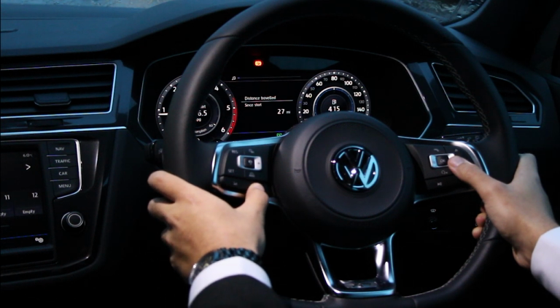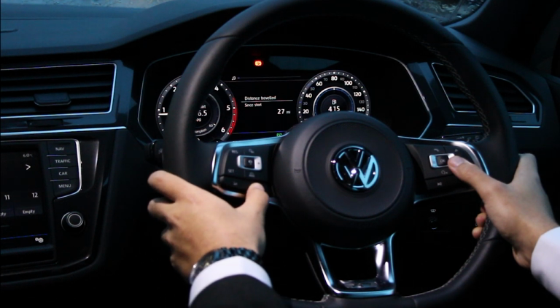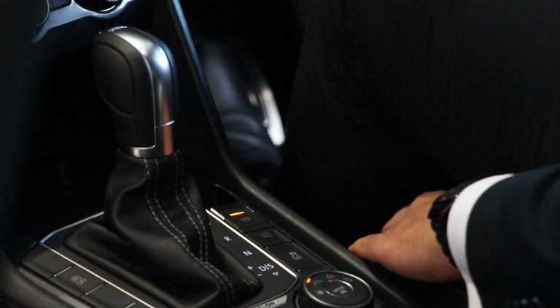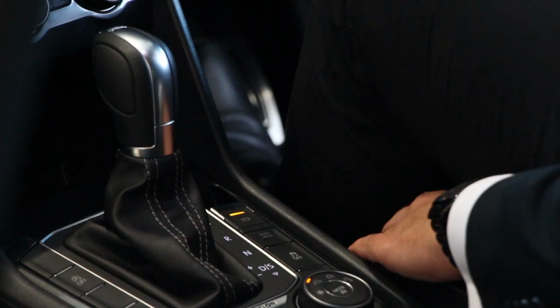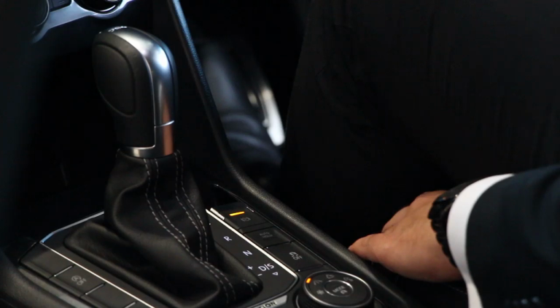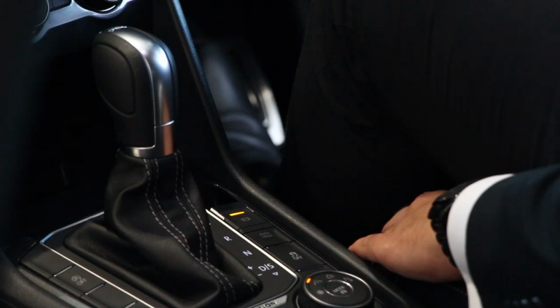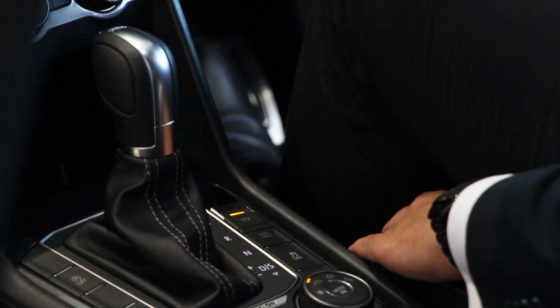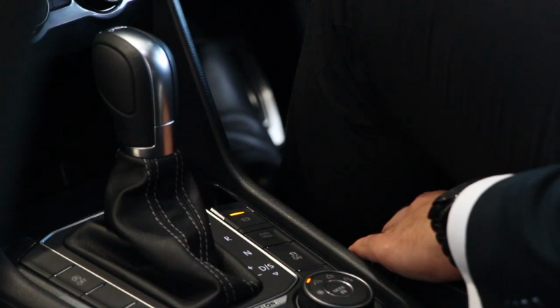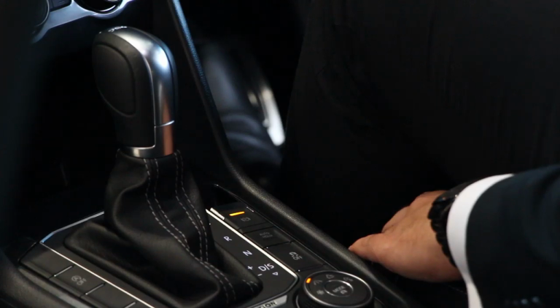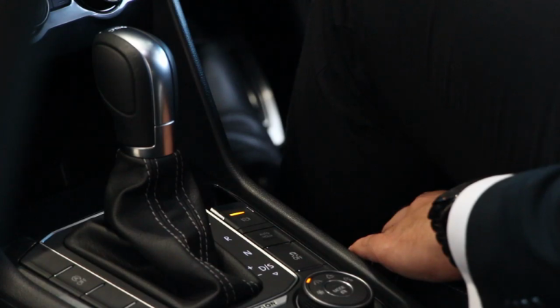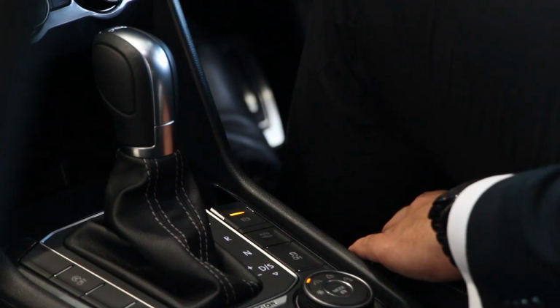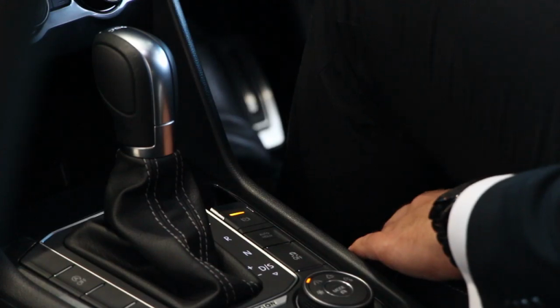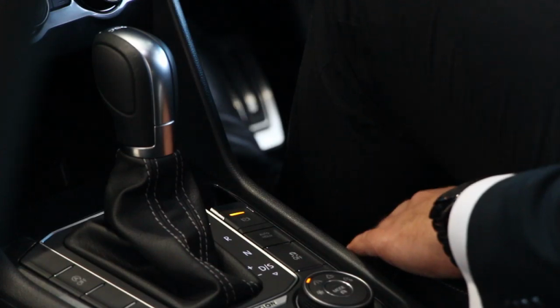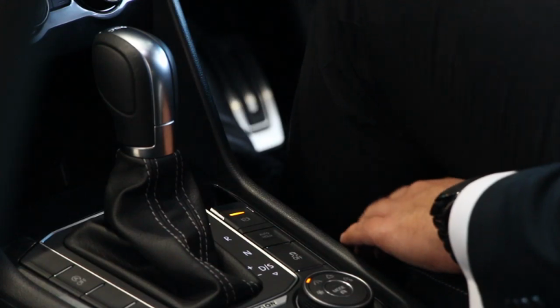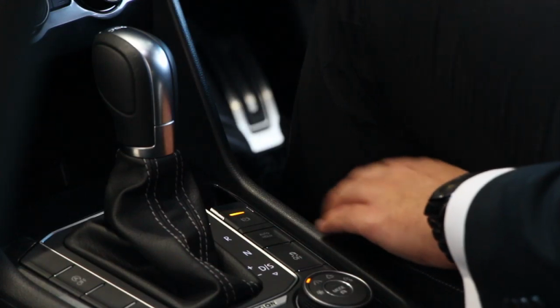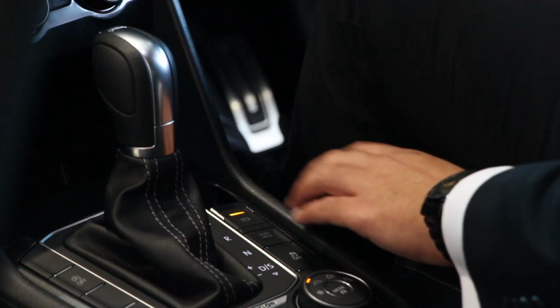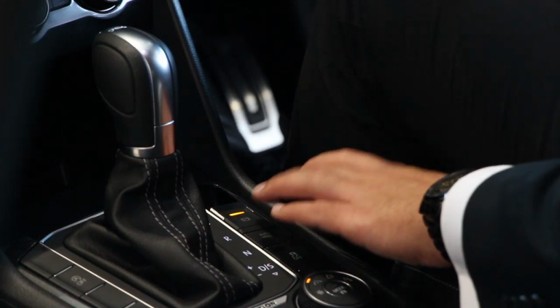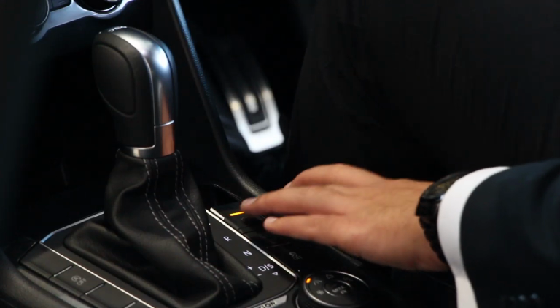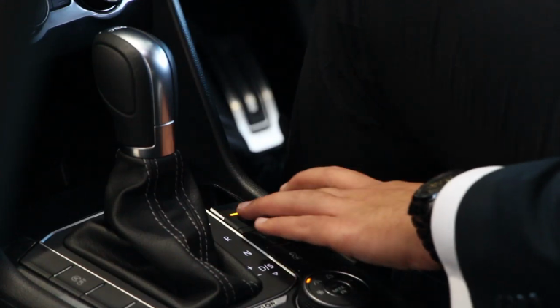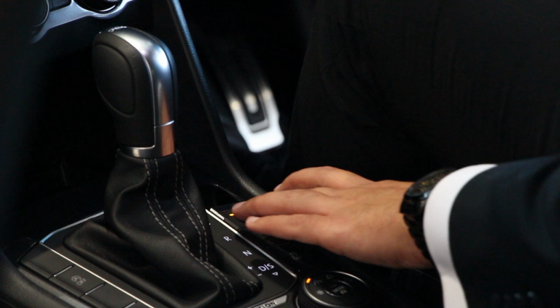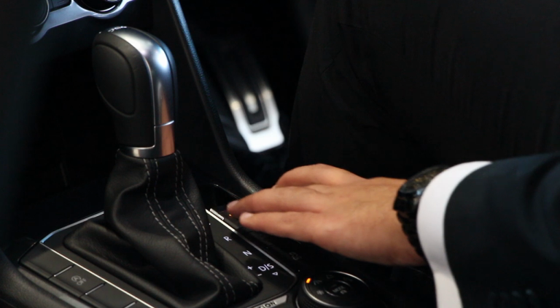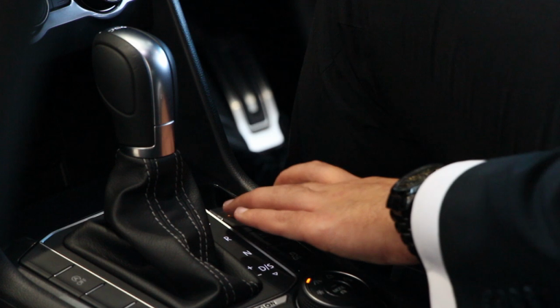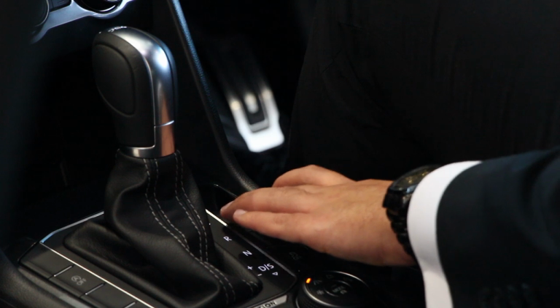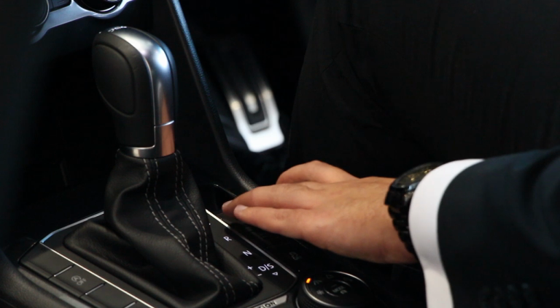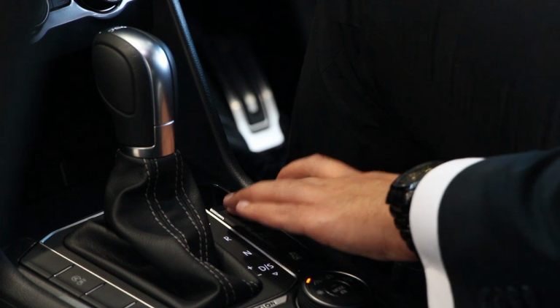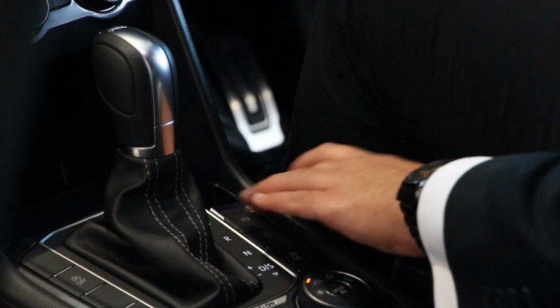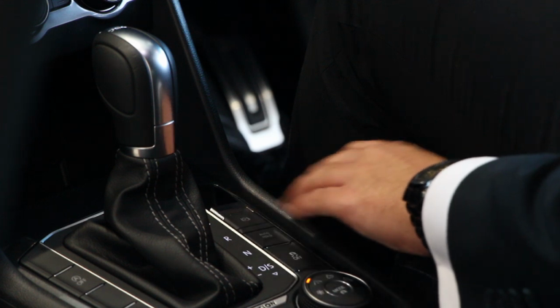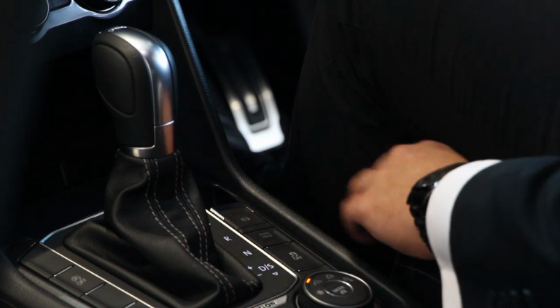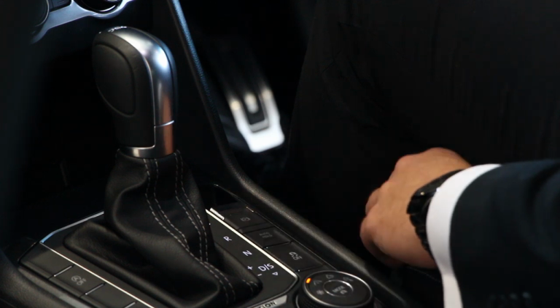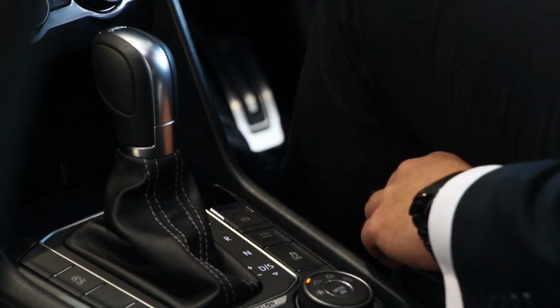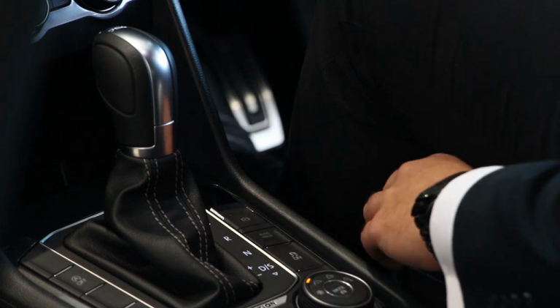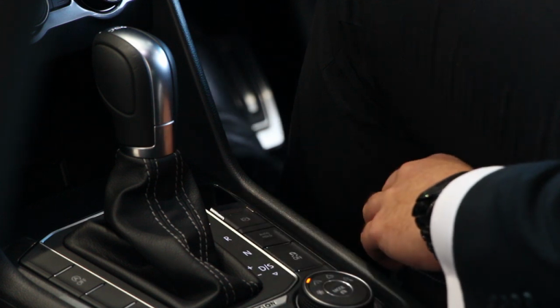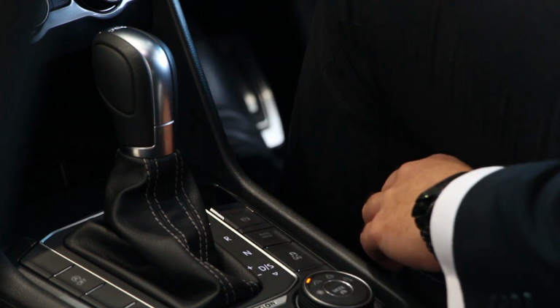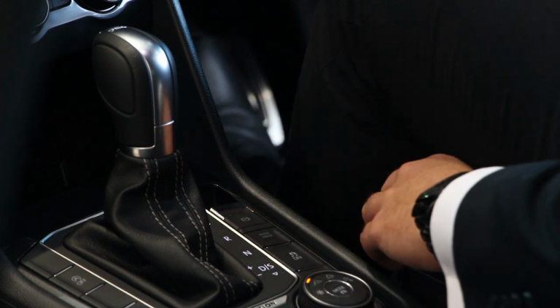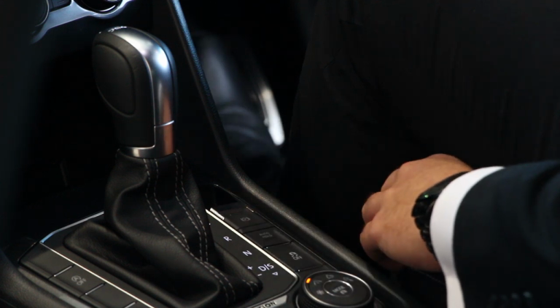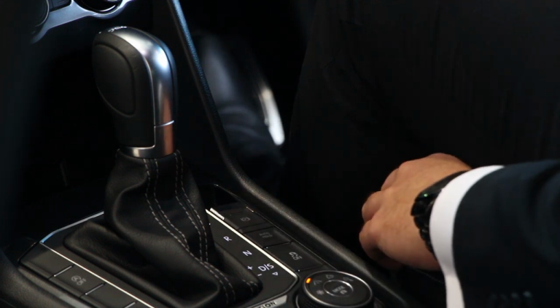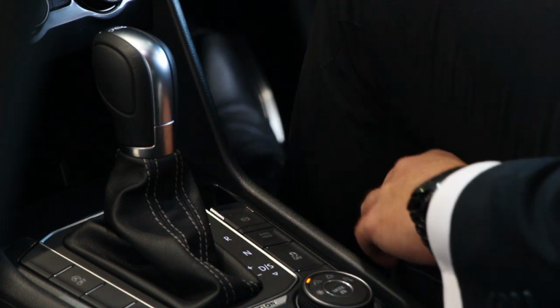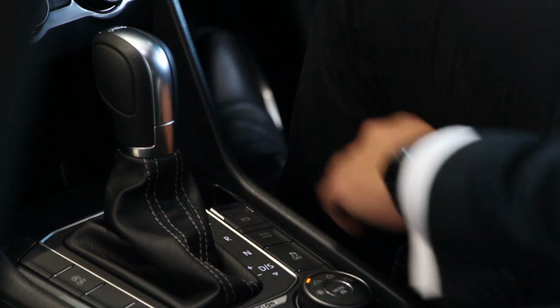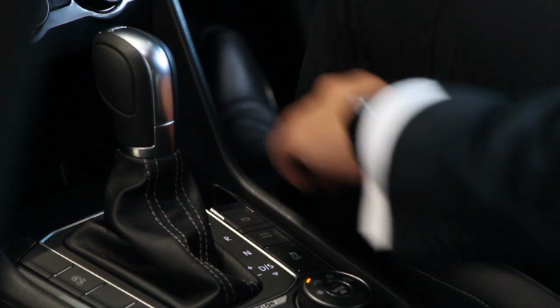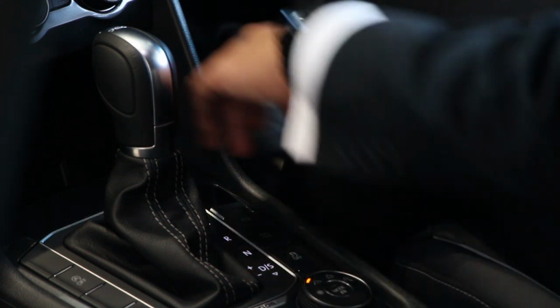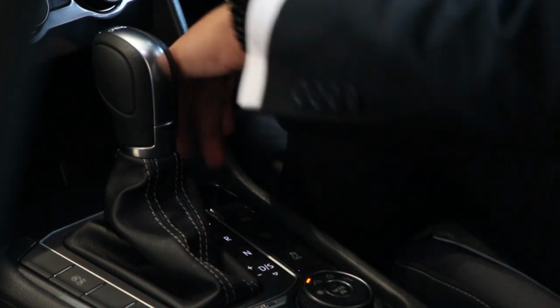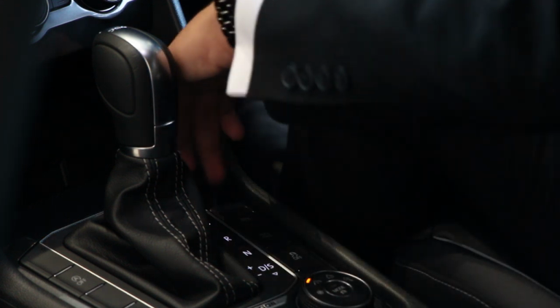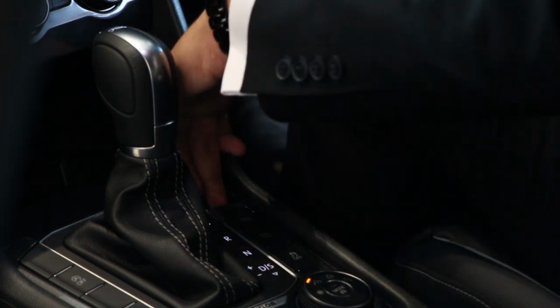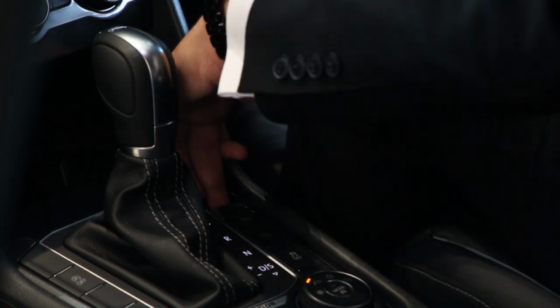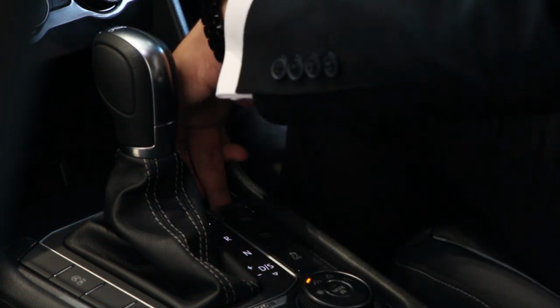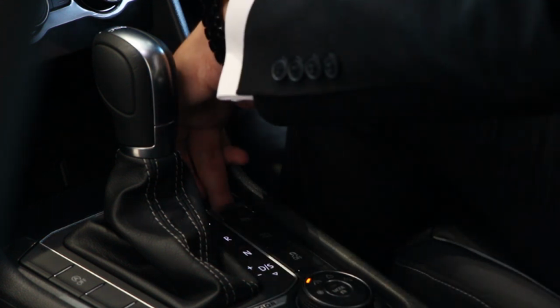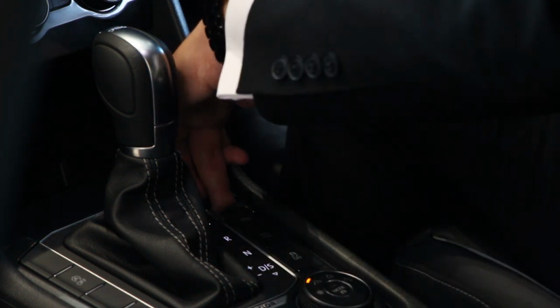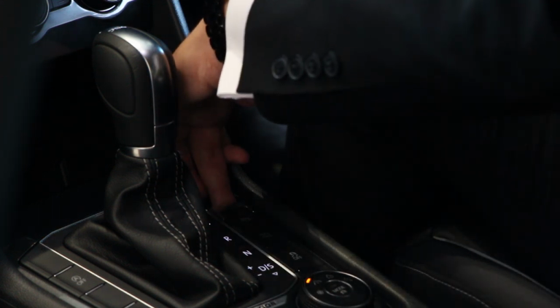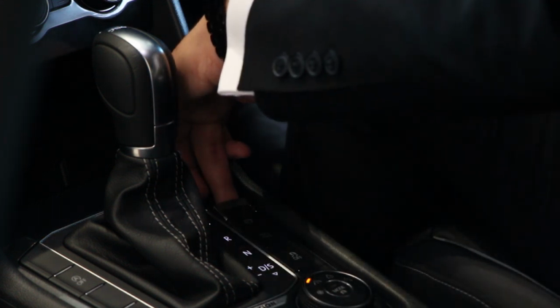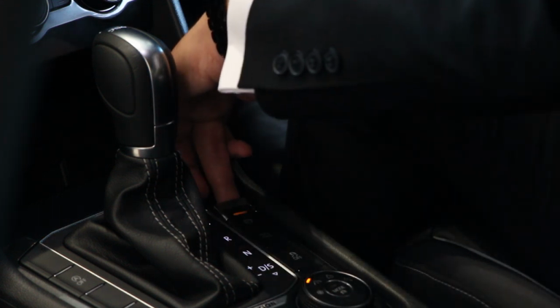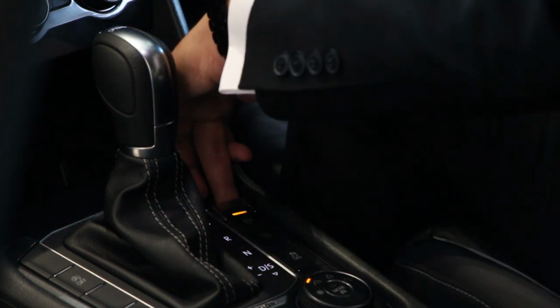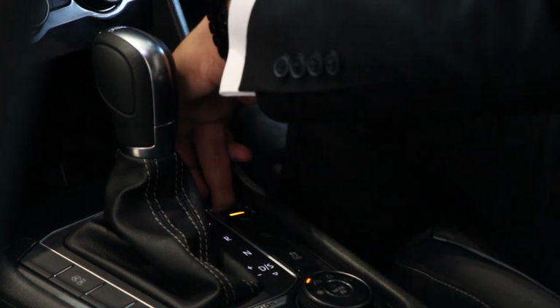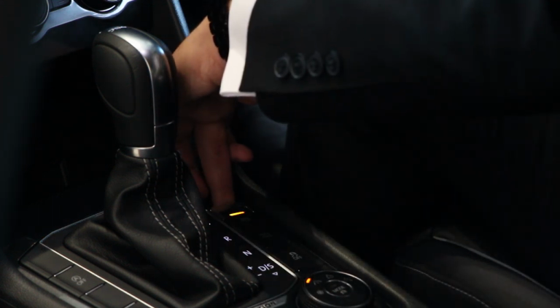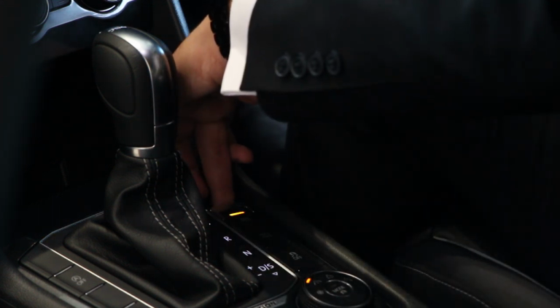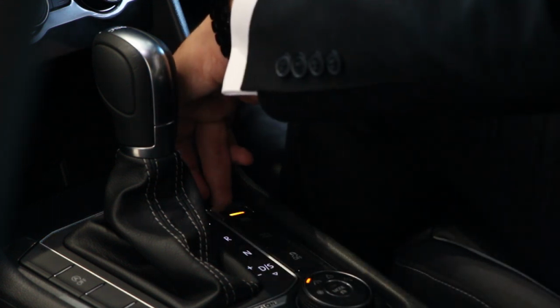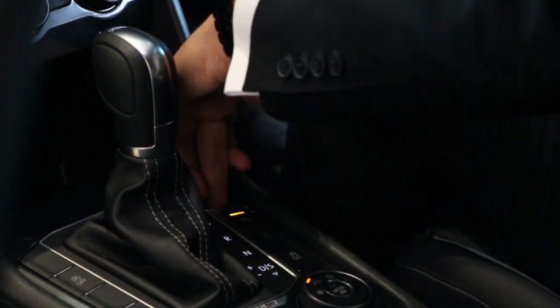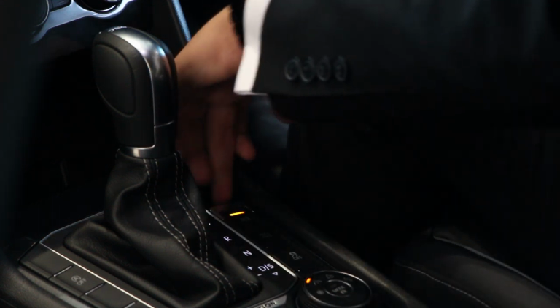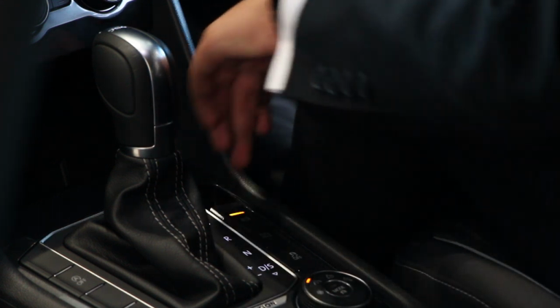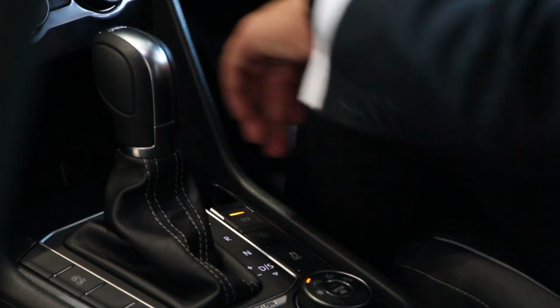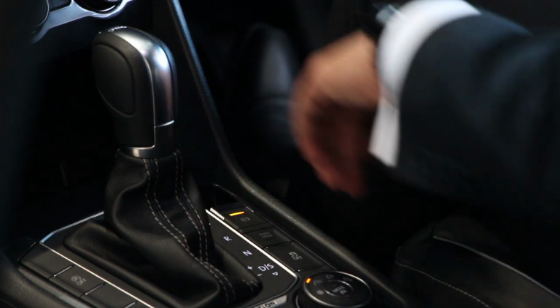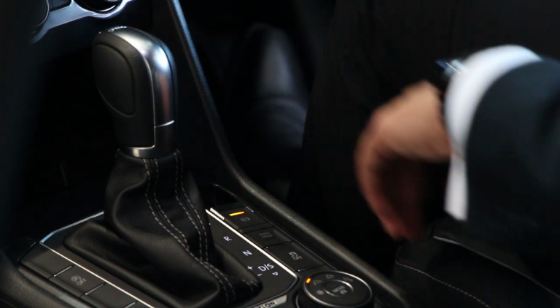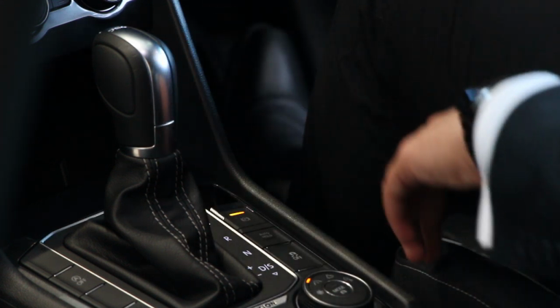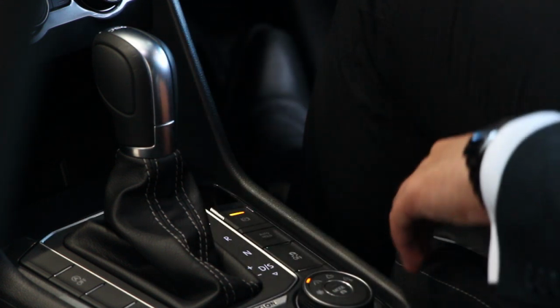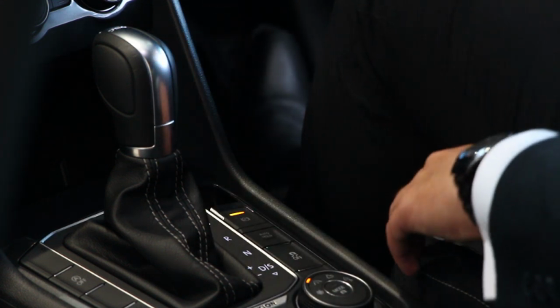In the centre console below the gear stick is the electronic parking brake. Push down to release and pull up to engage.